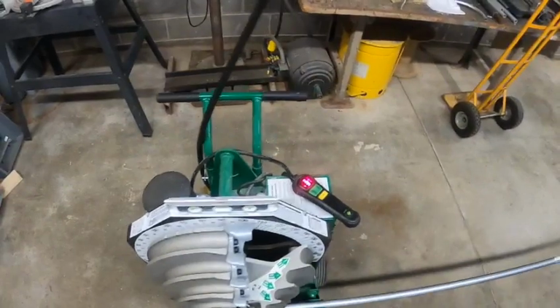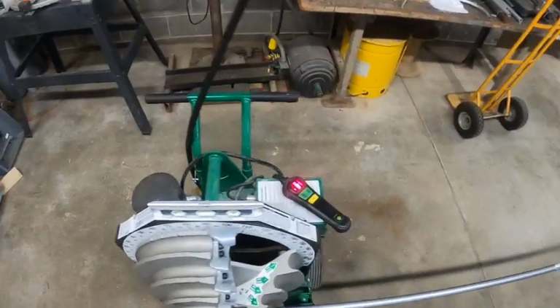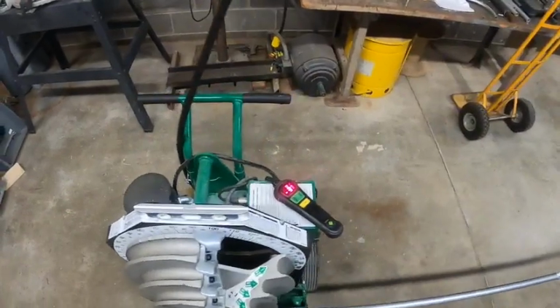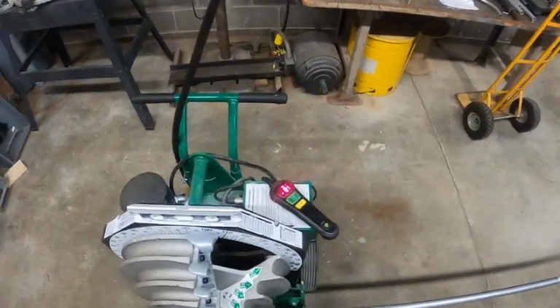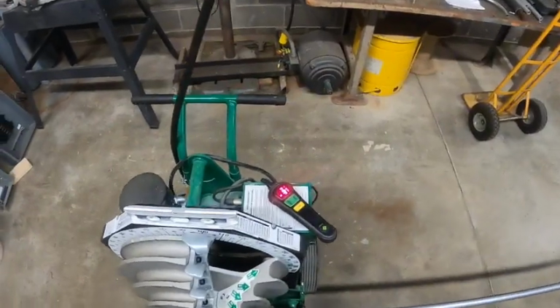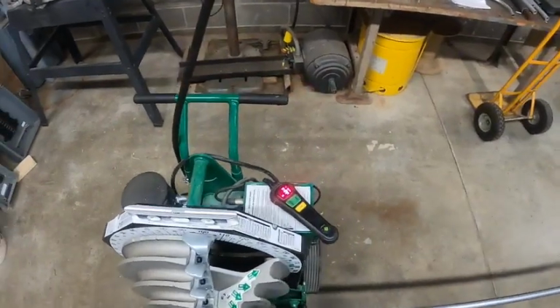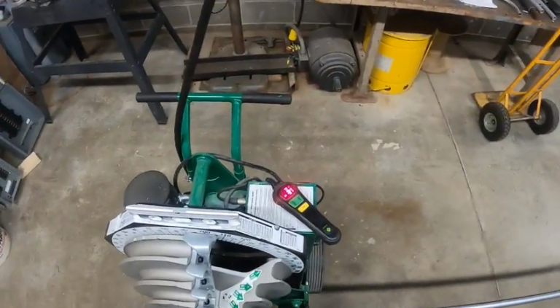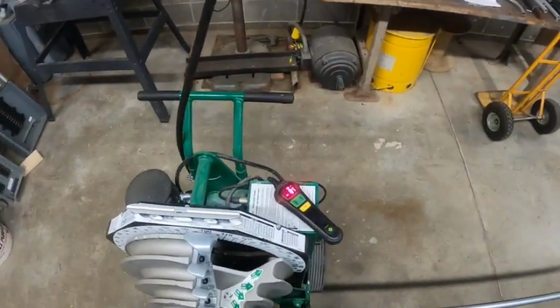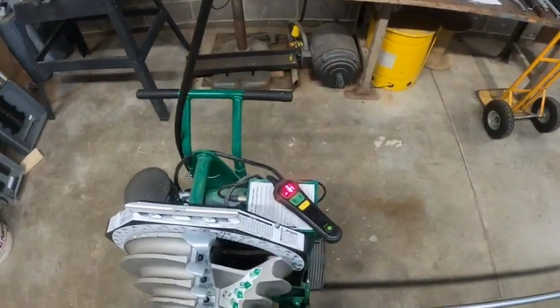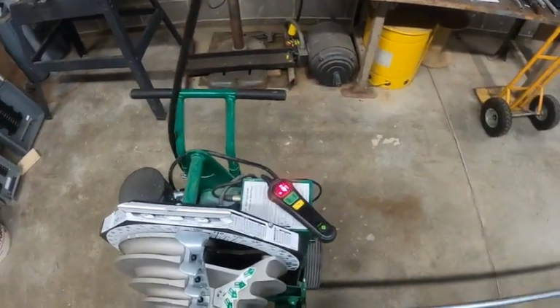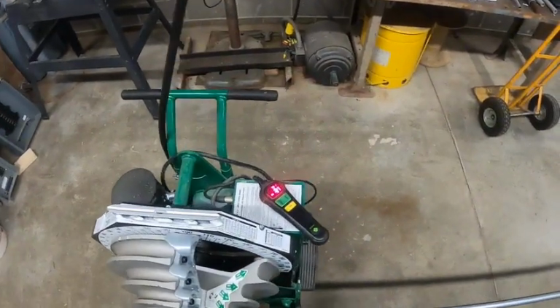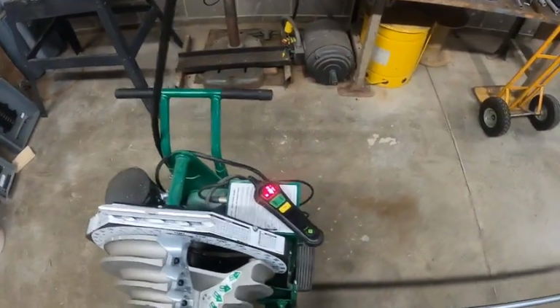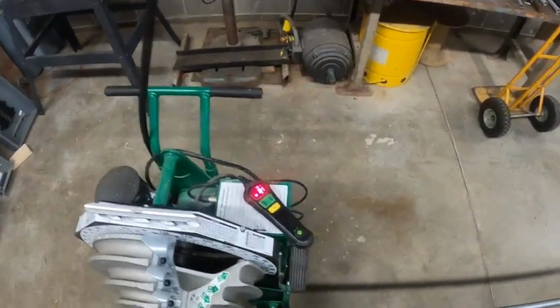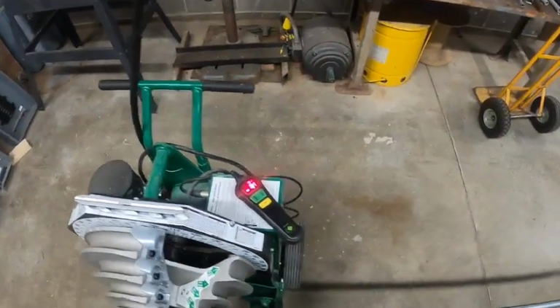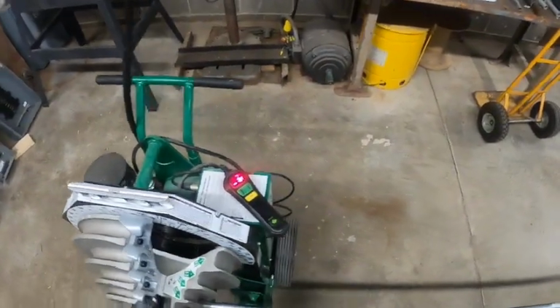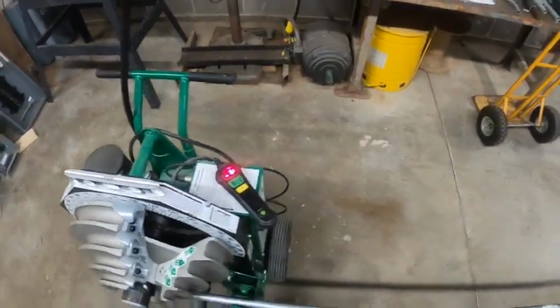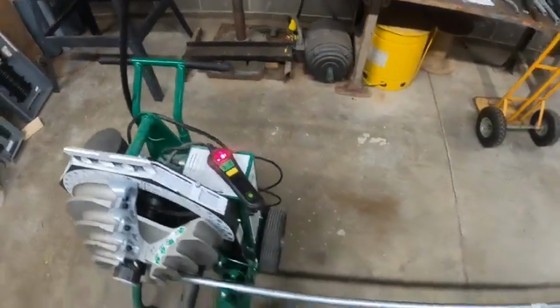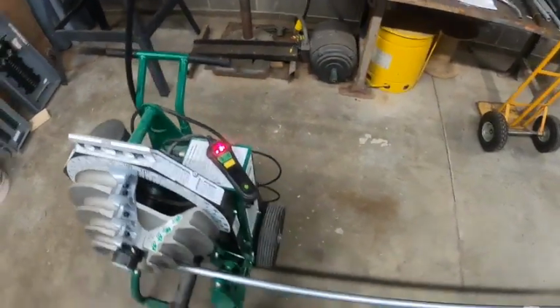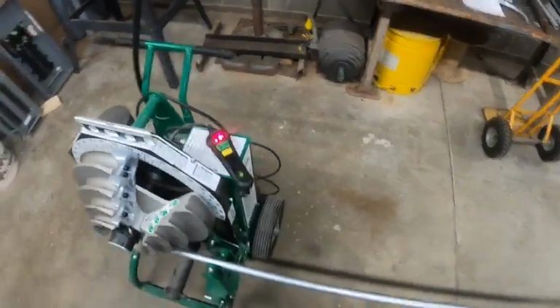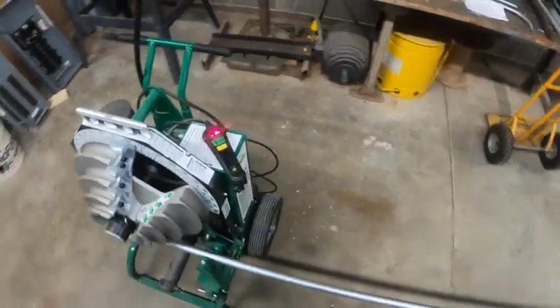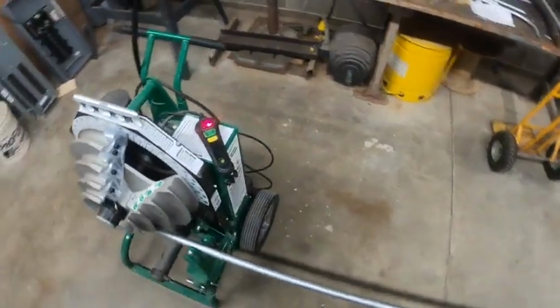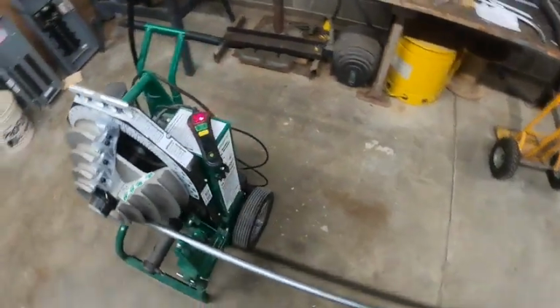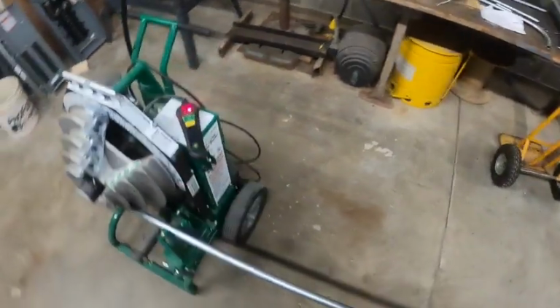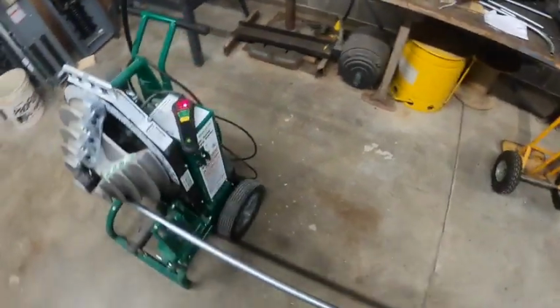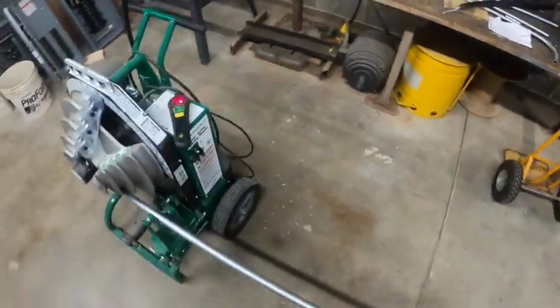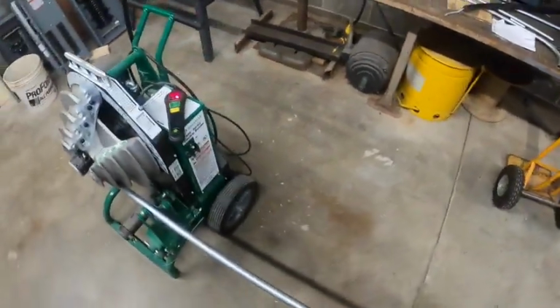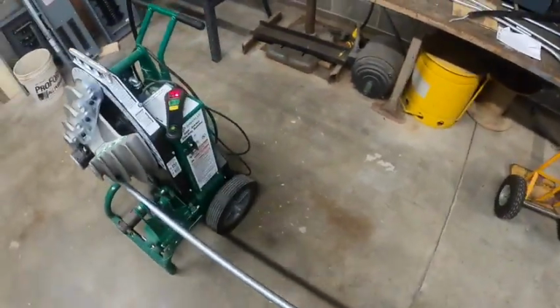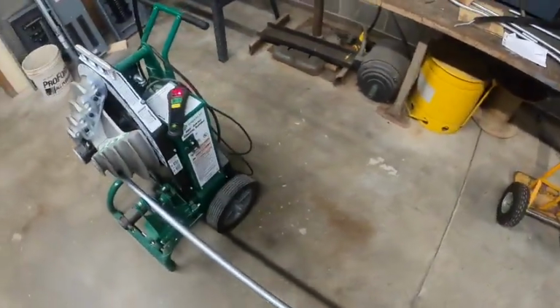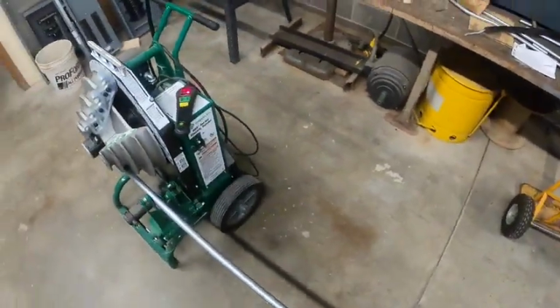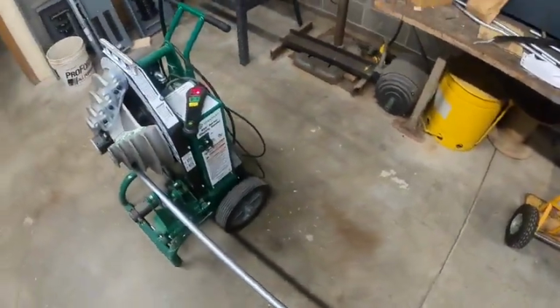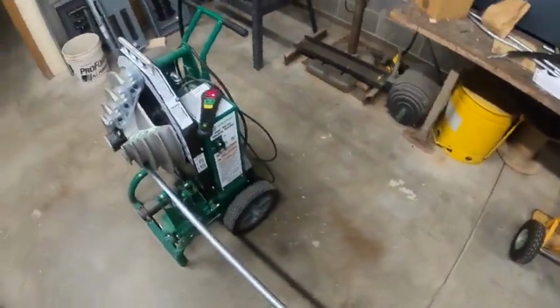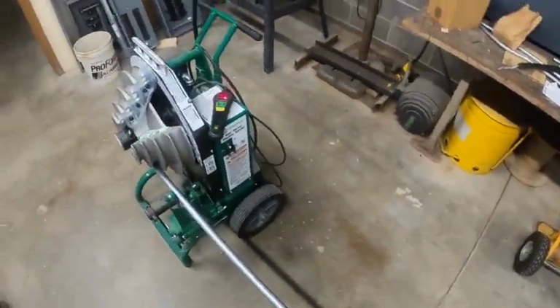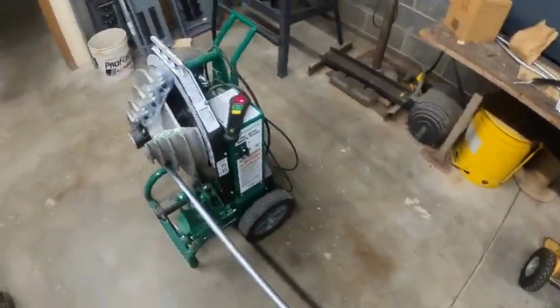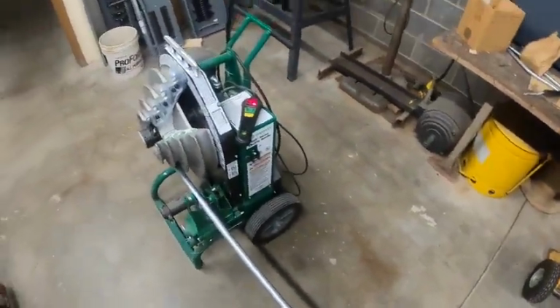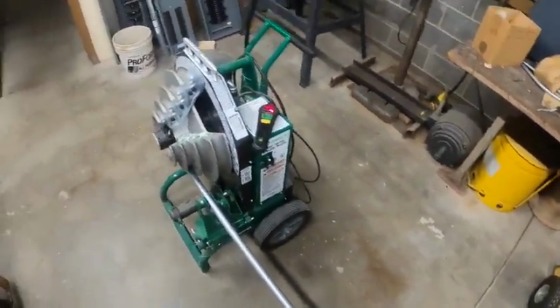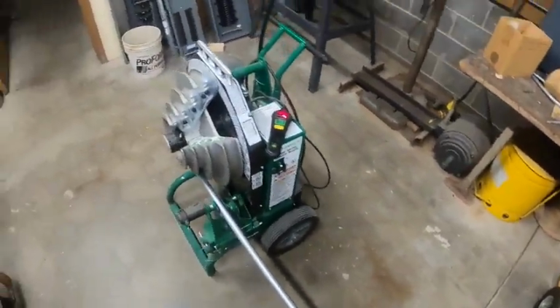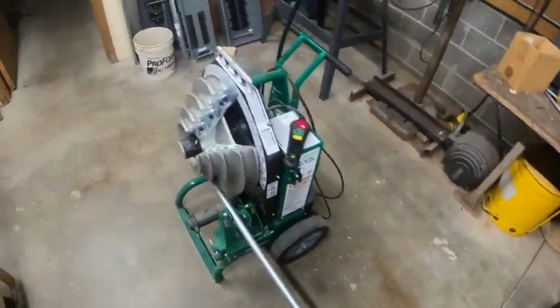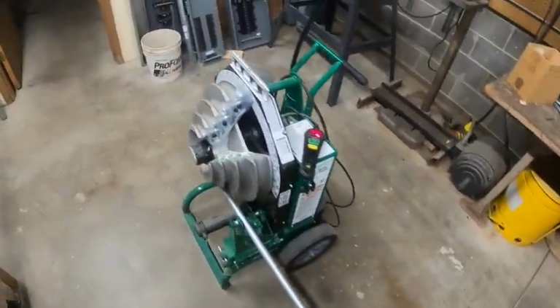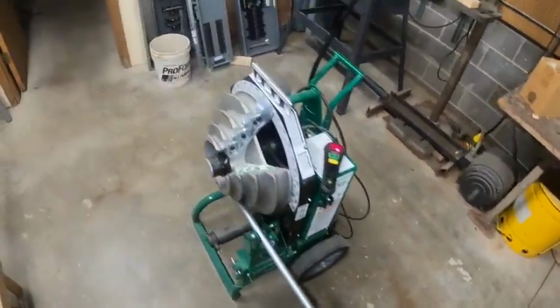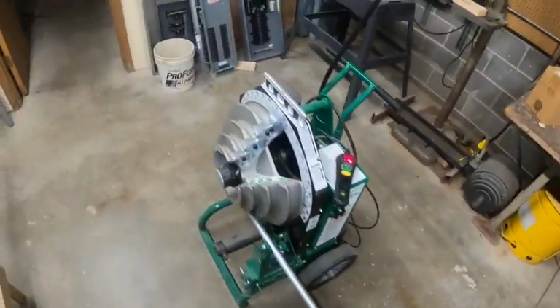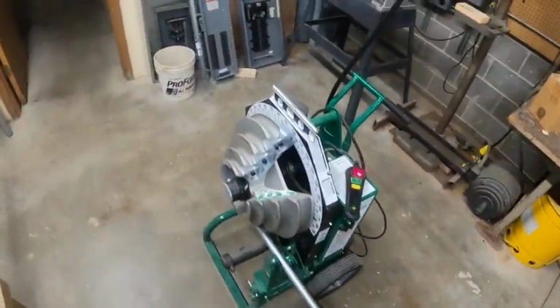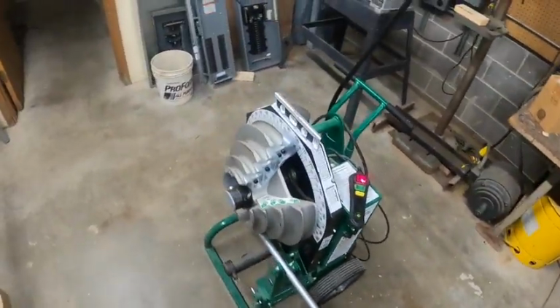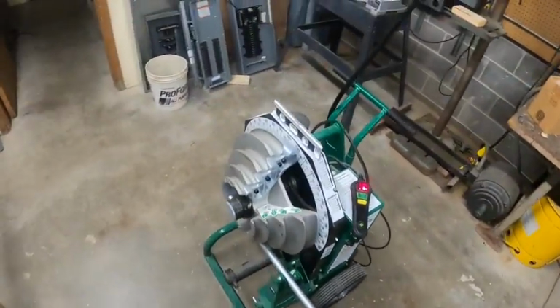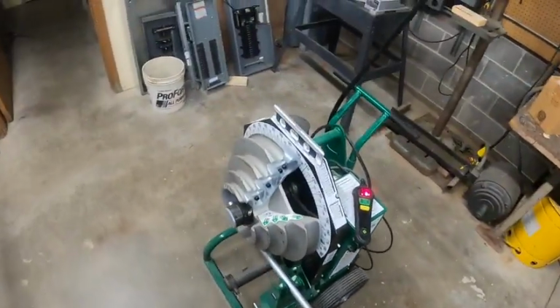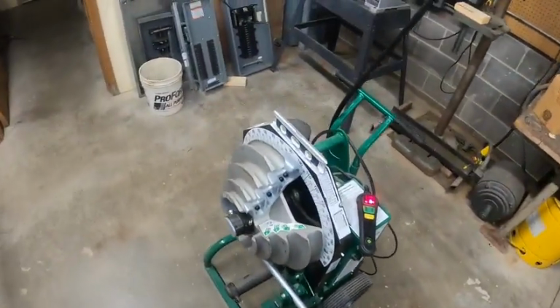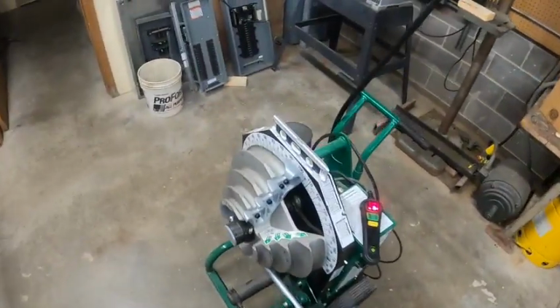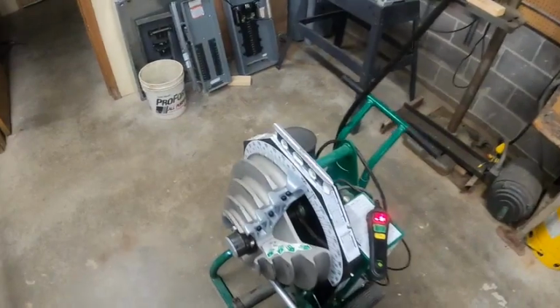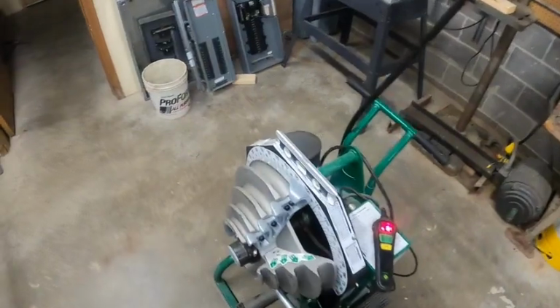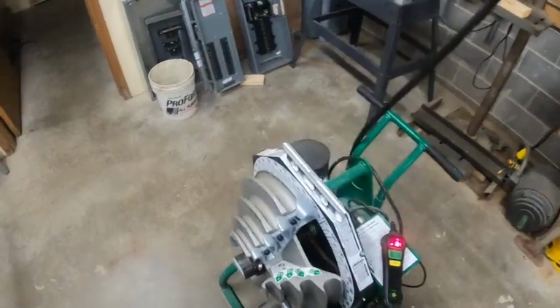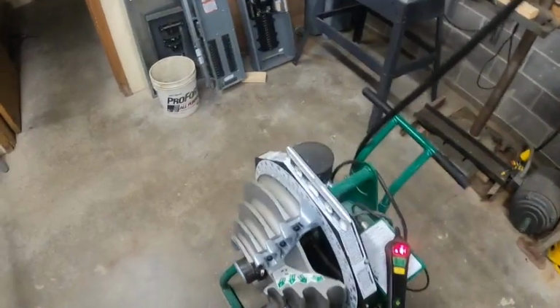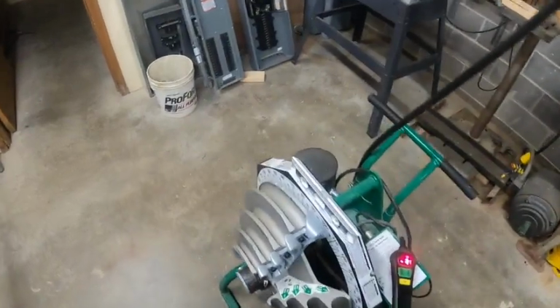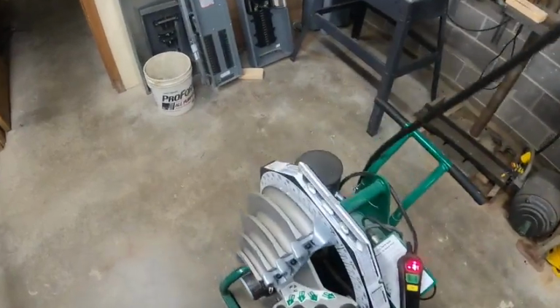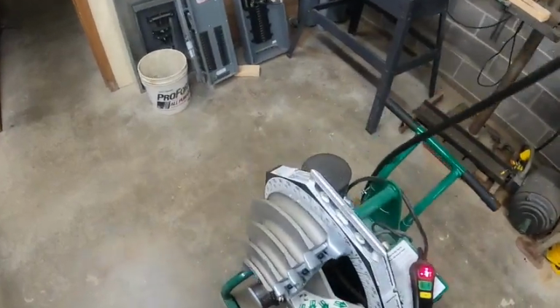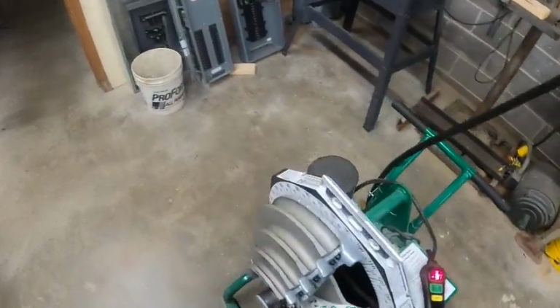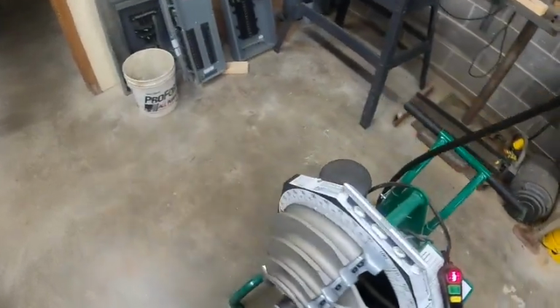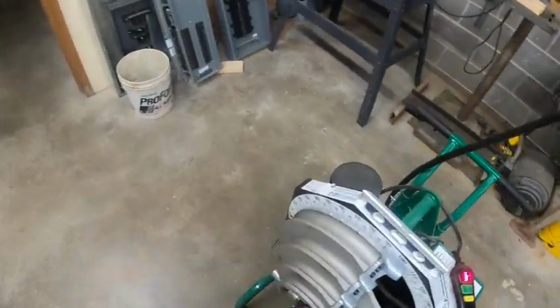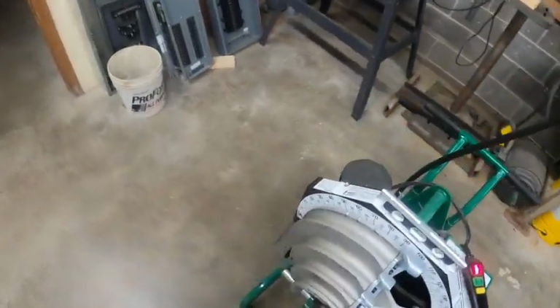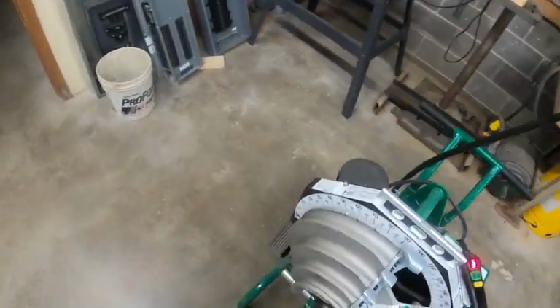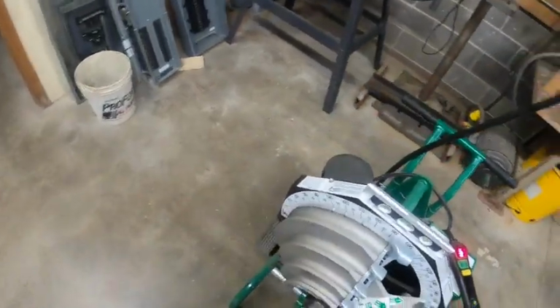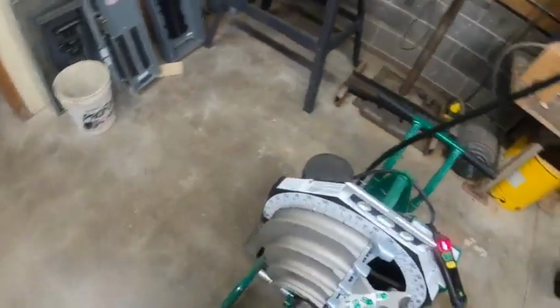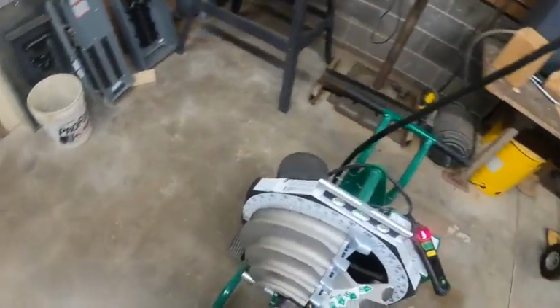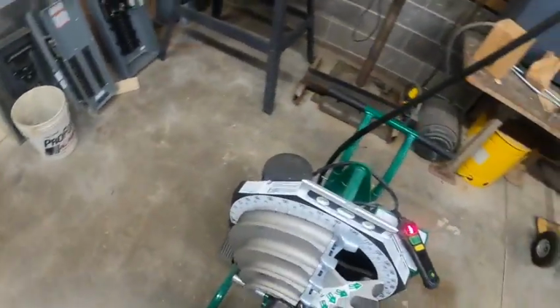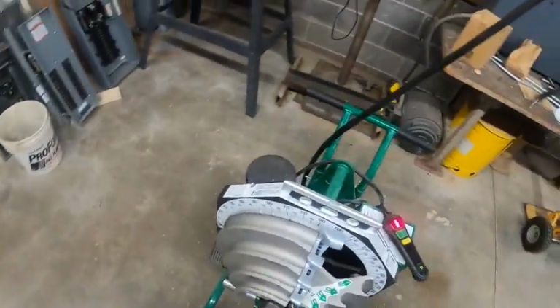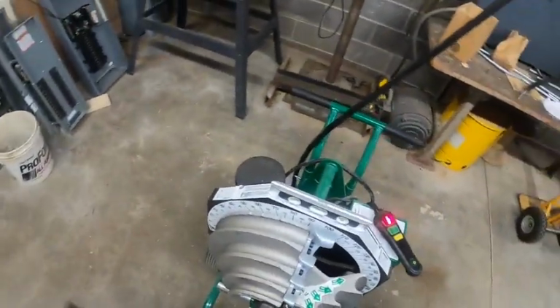We're going to go over the Greenleaf 555 conduit bender. This is an electric over hydraulic conduit bender.